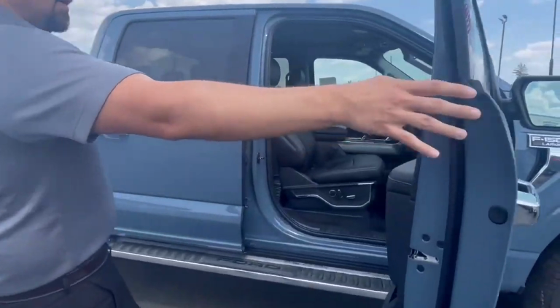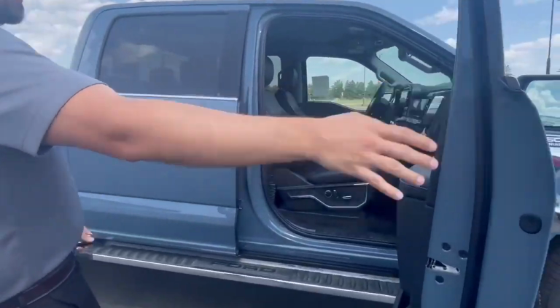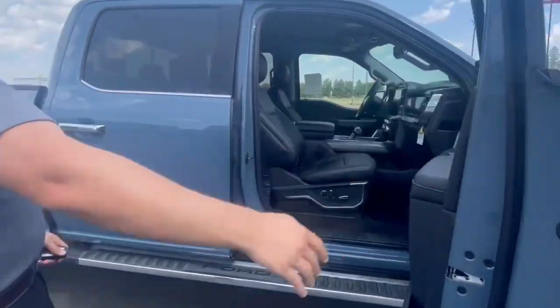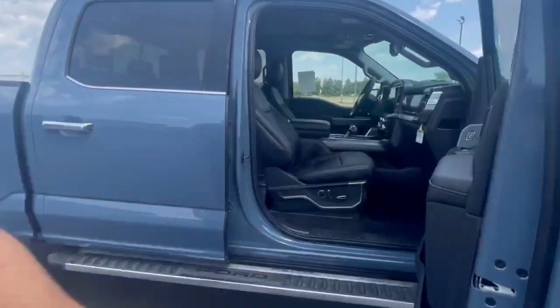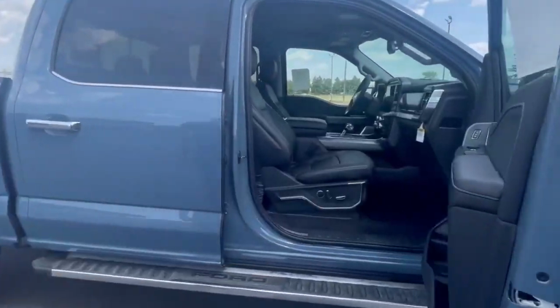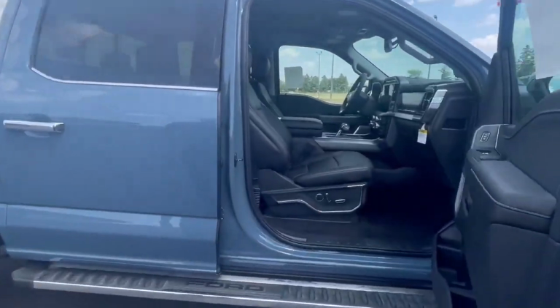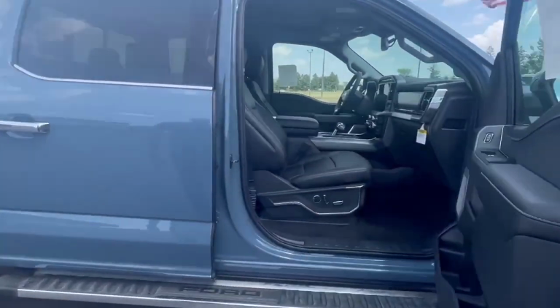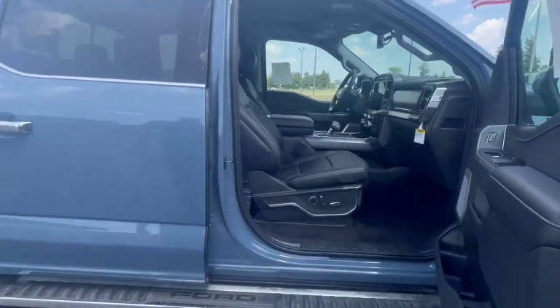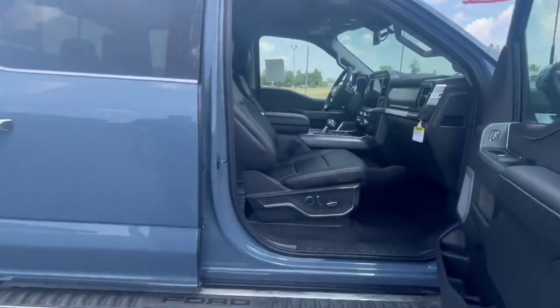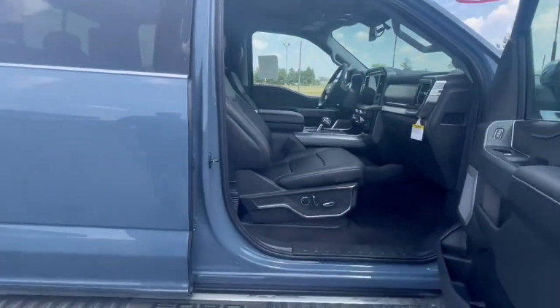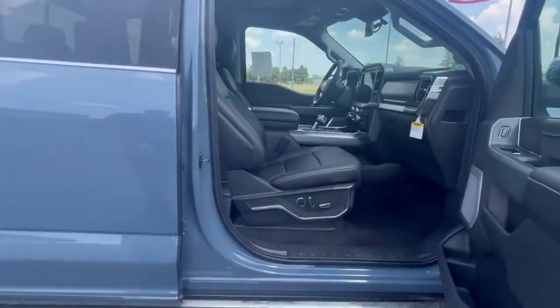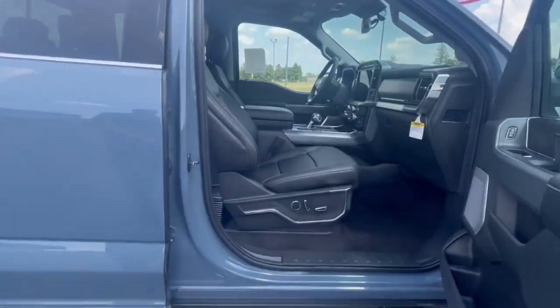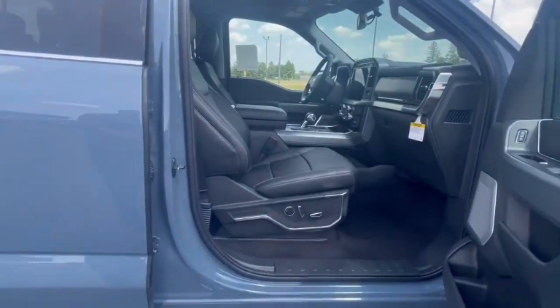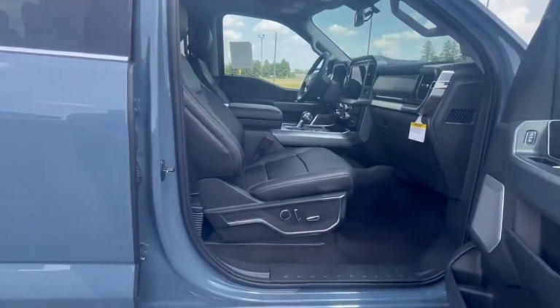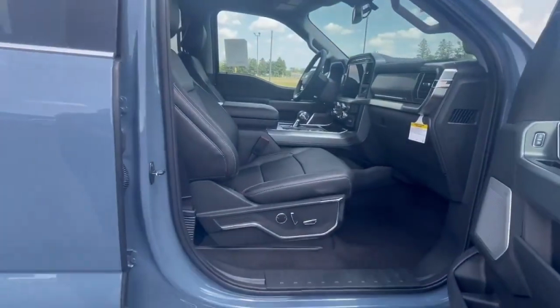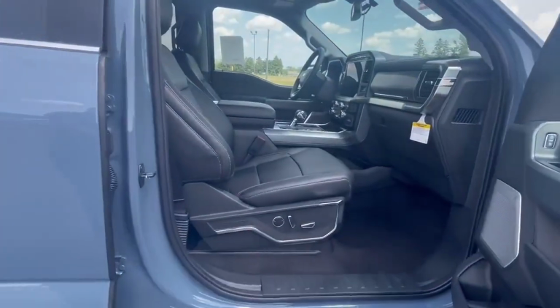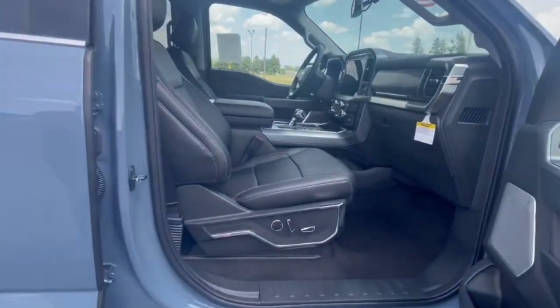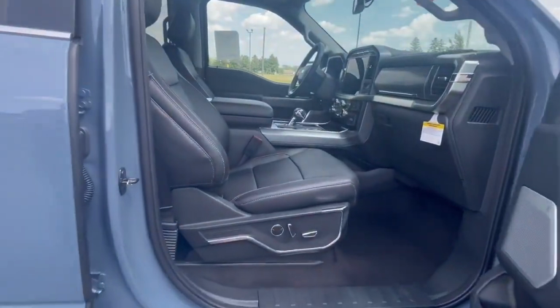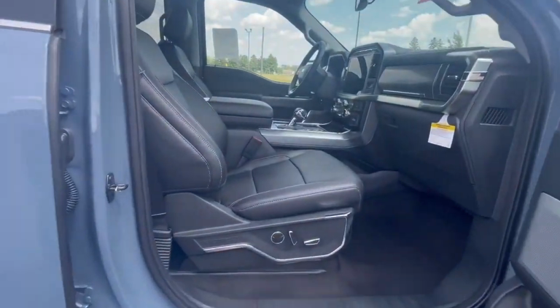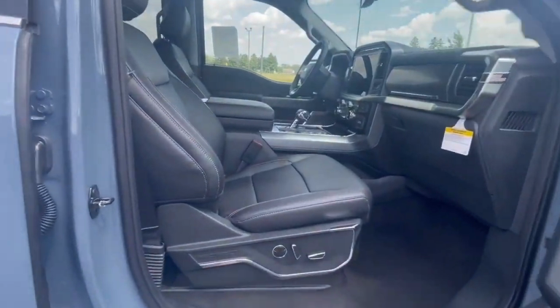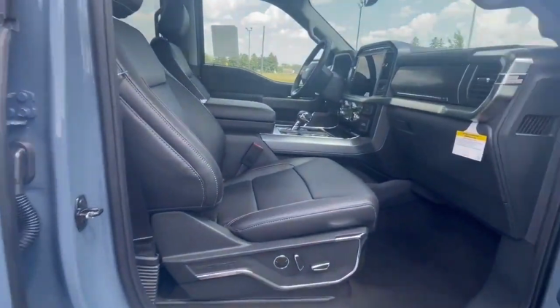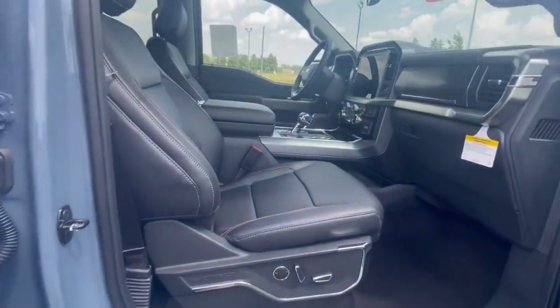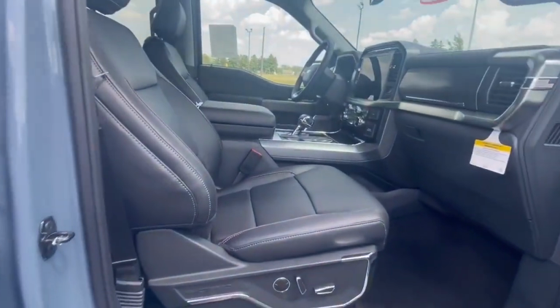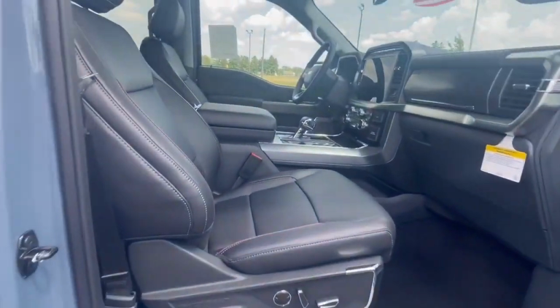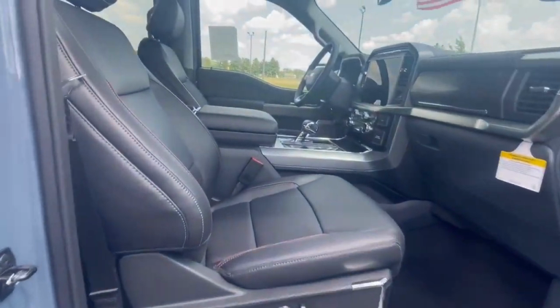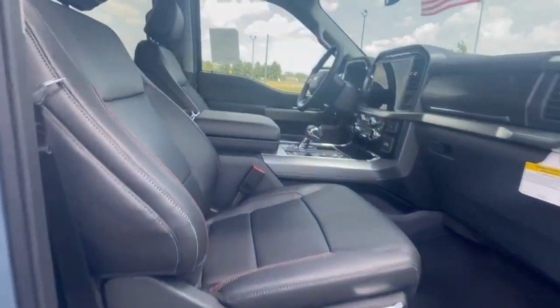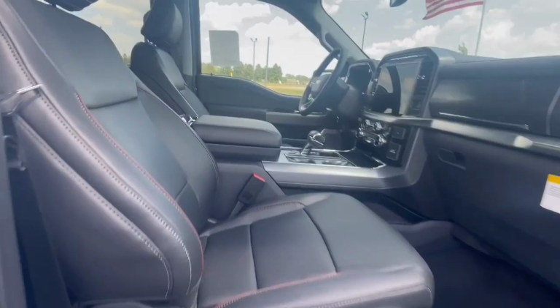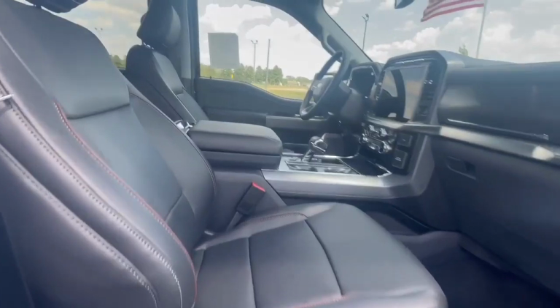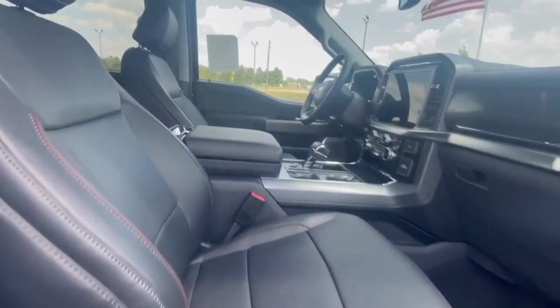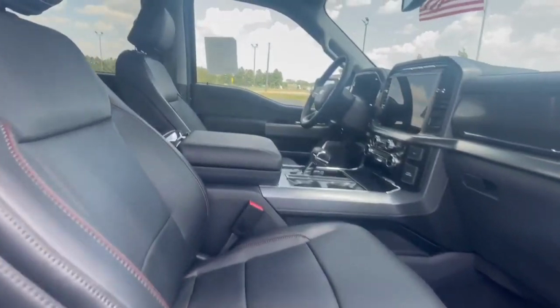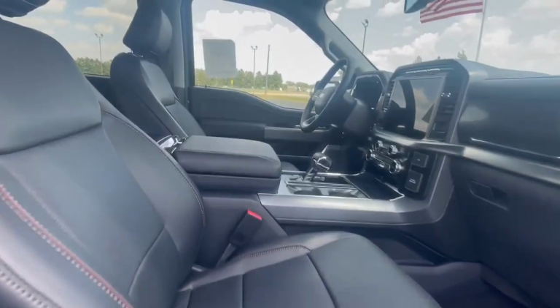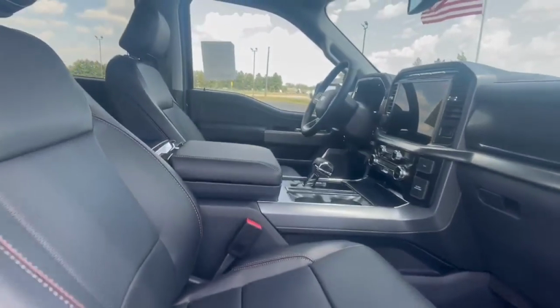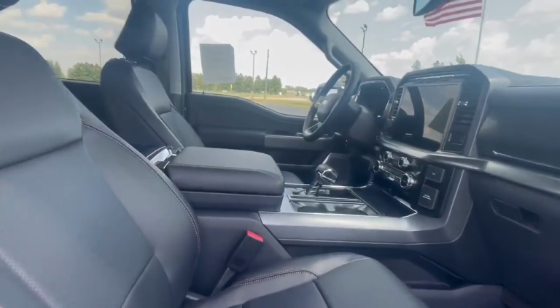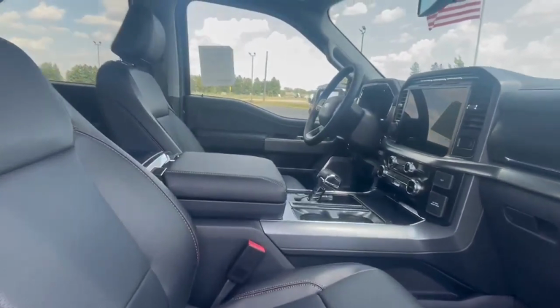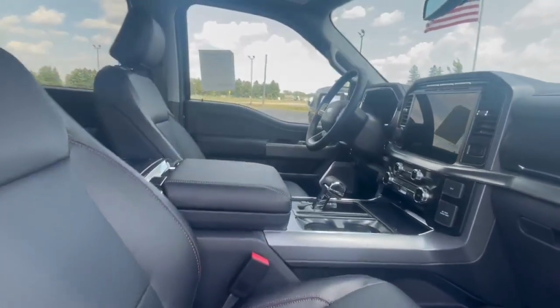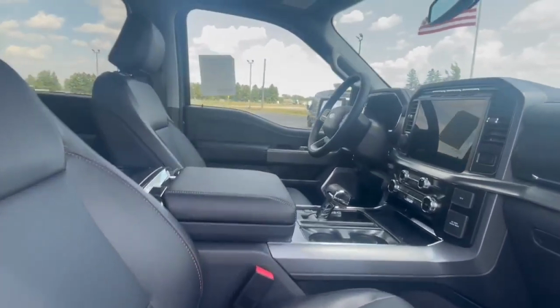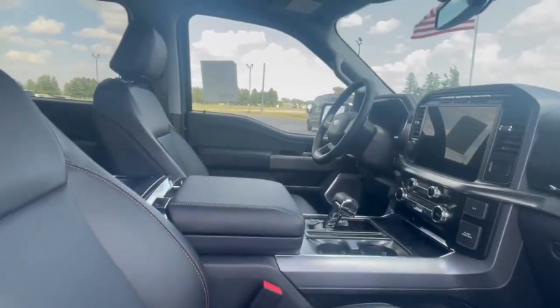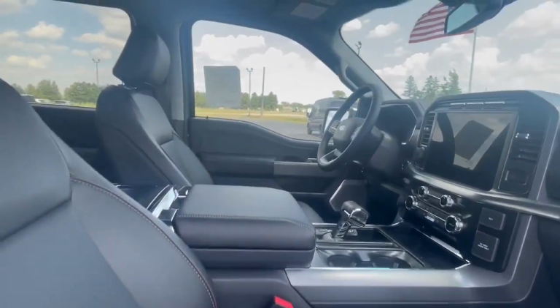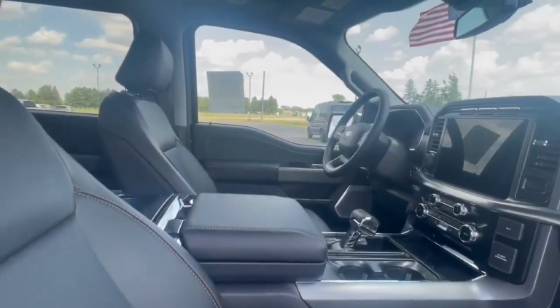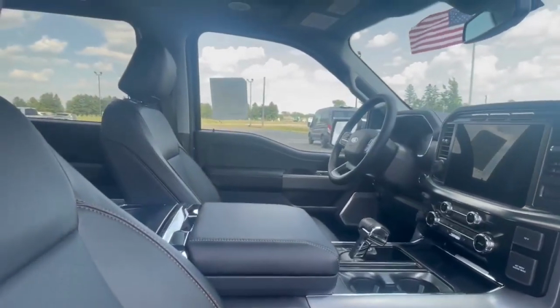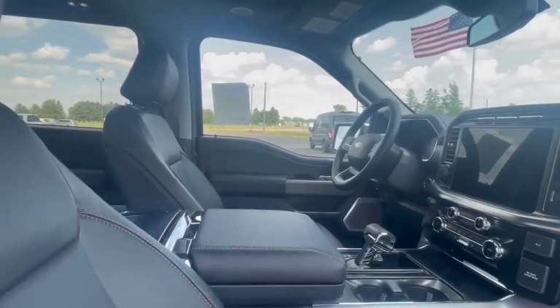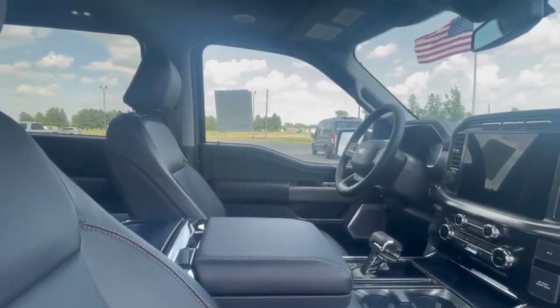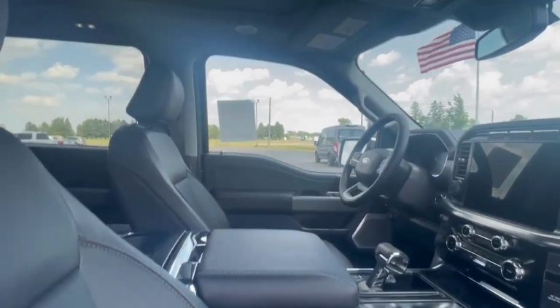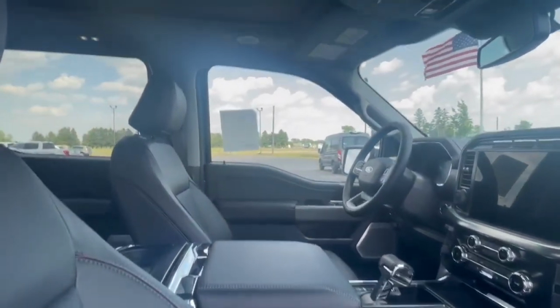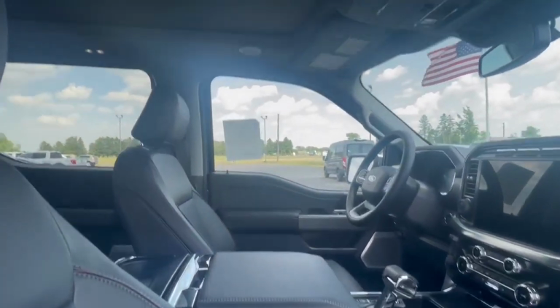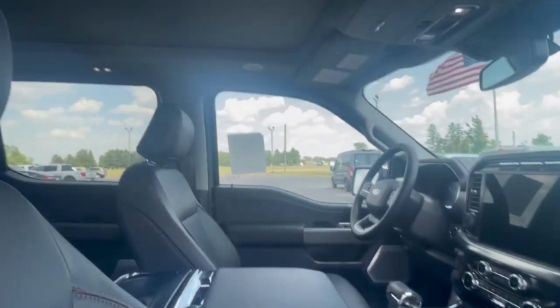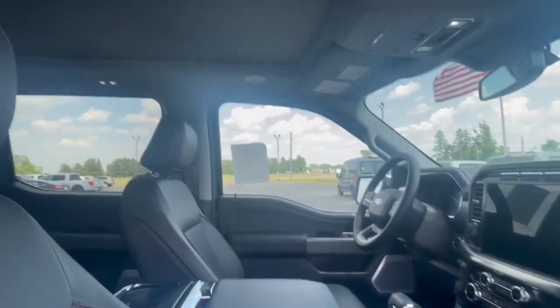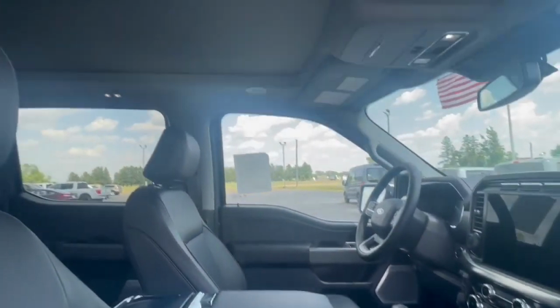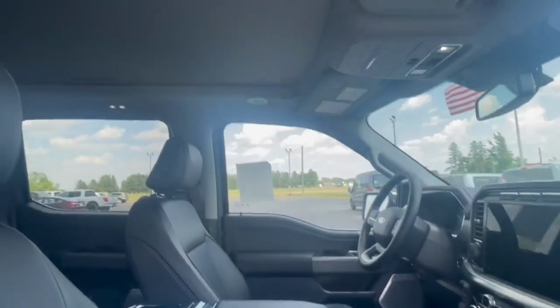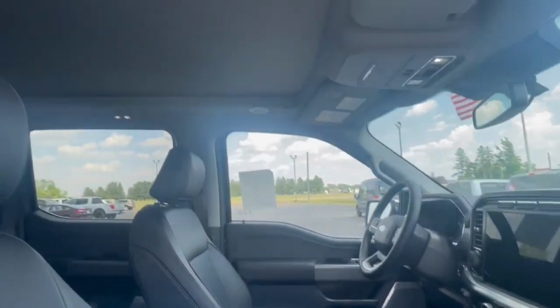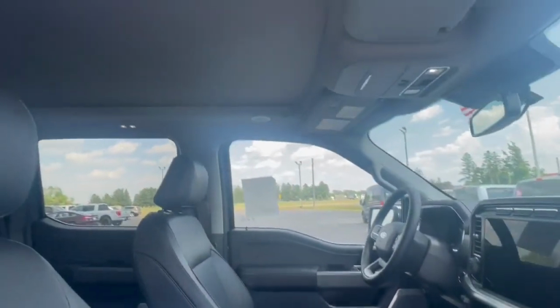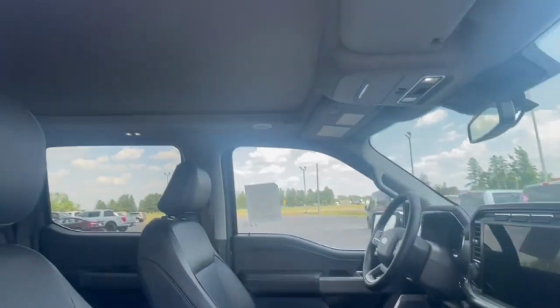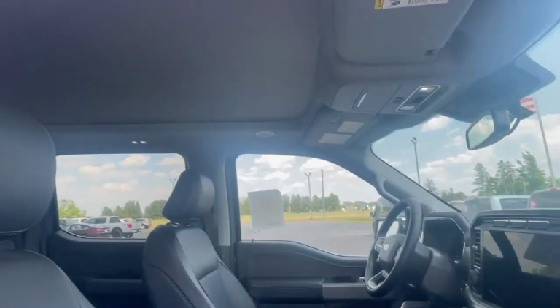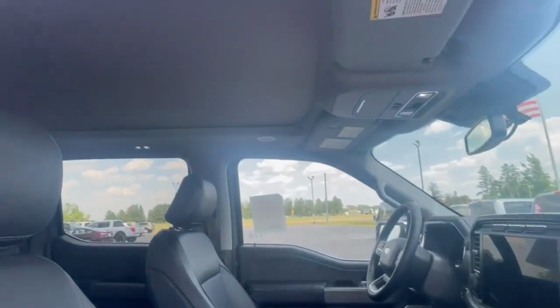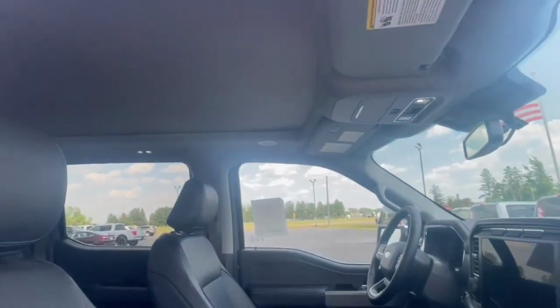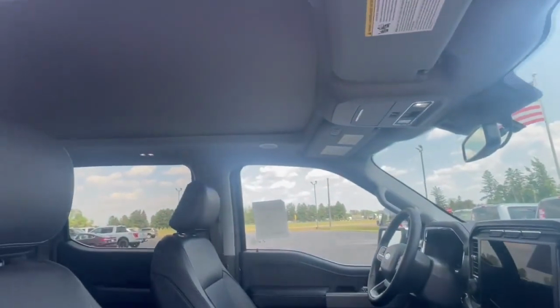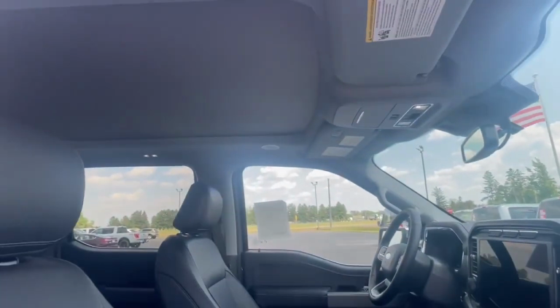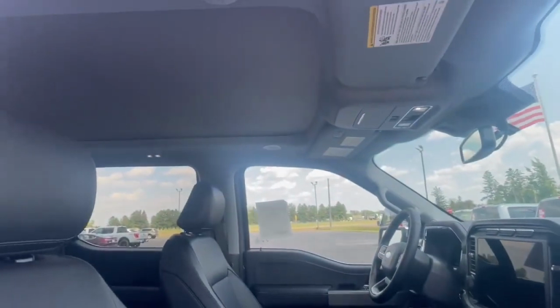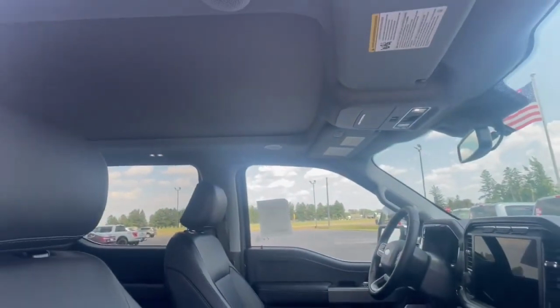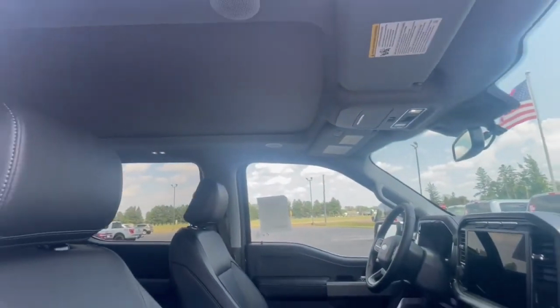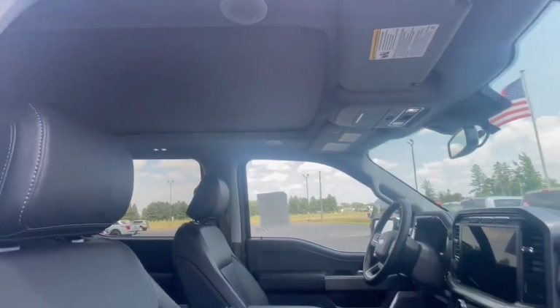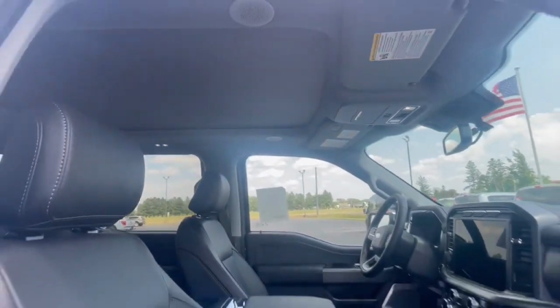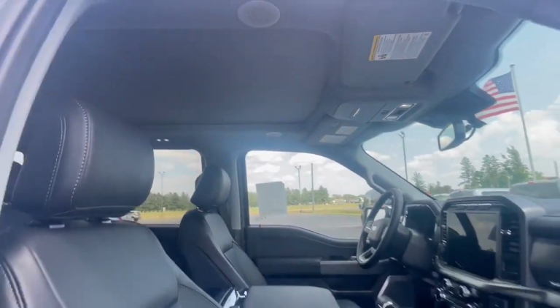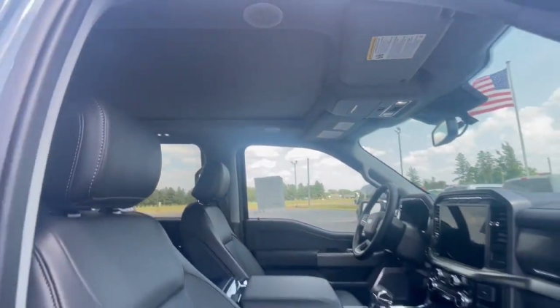Now this vehicle right here is going to have powered seats. They are also going to be heated and cooled. Beautiful infotainment center and a moonroof.